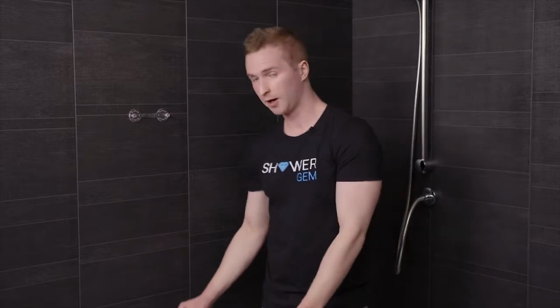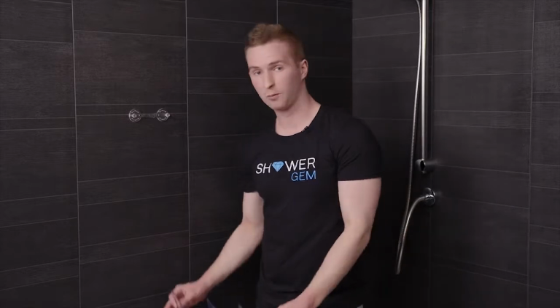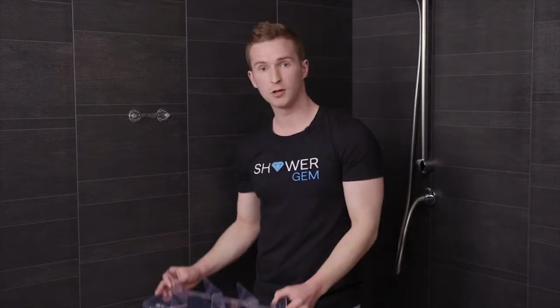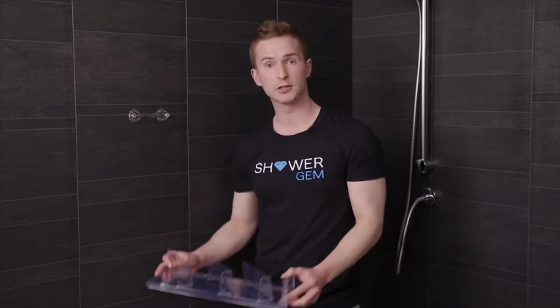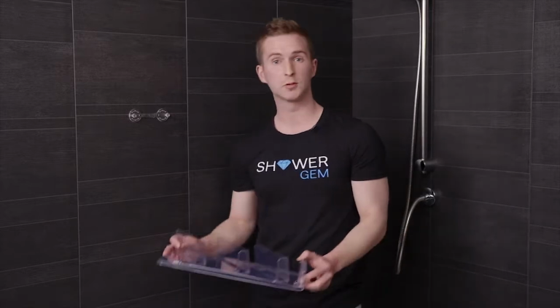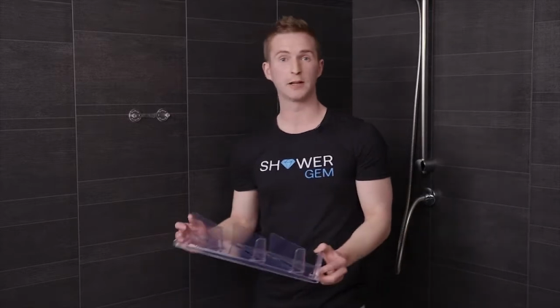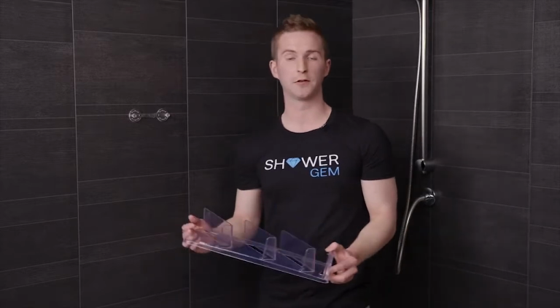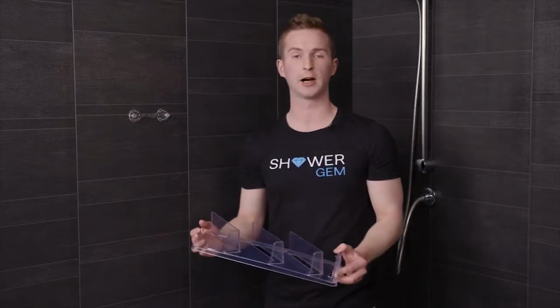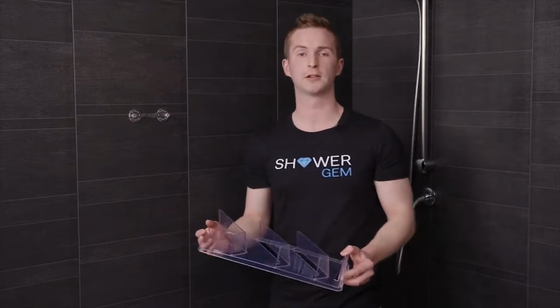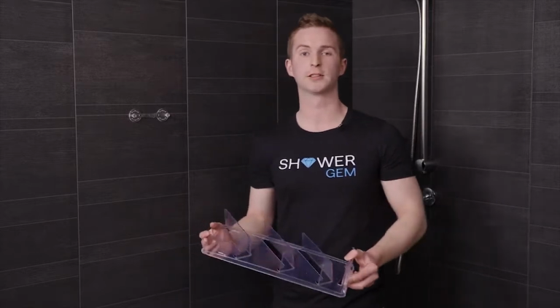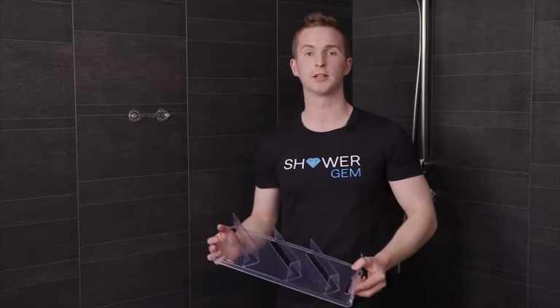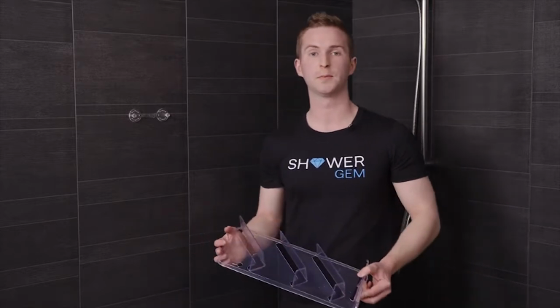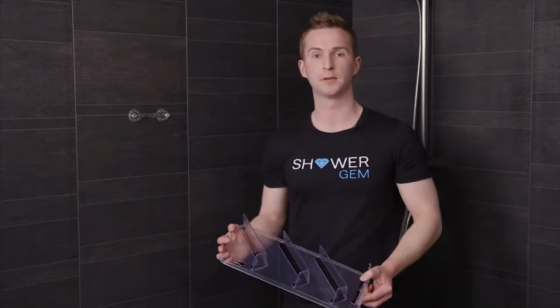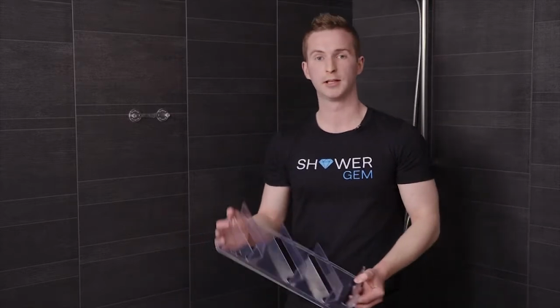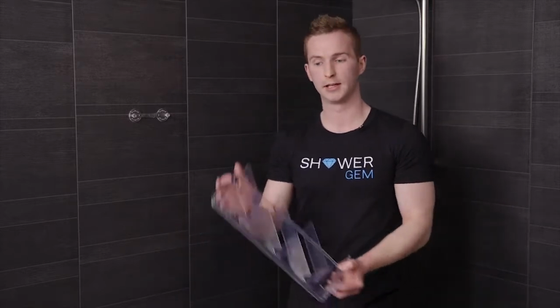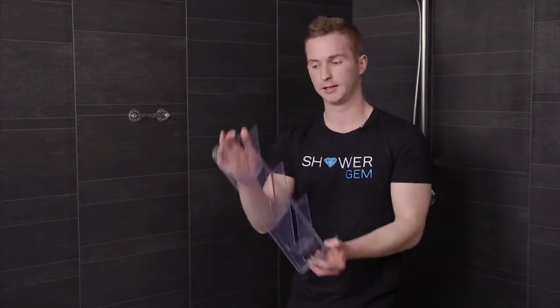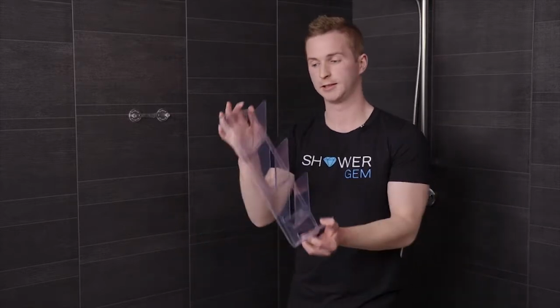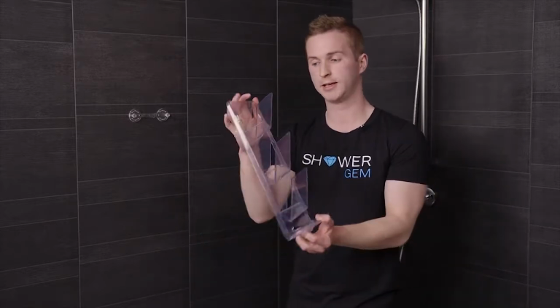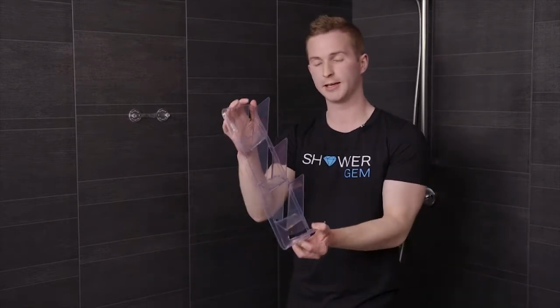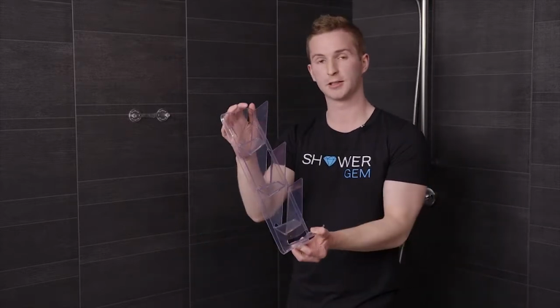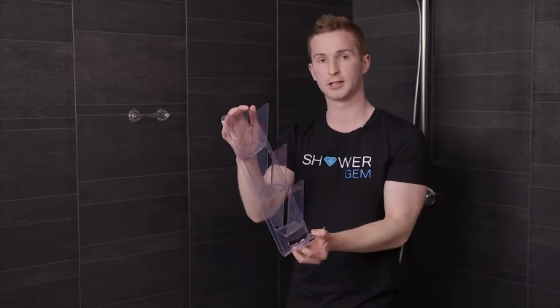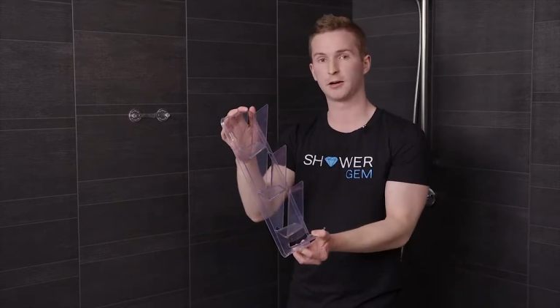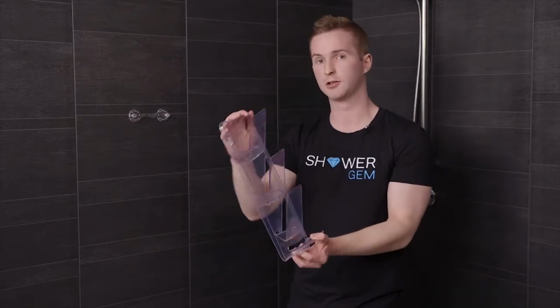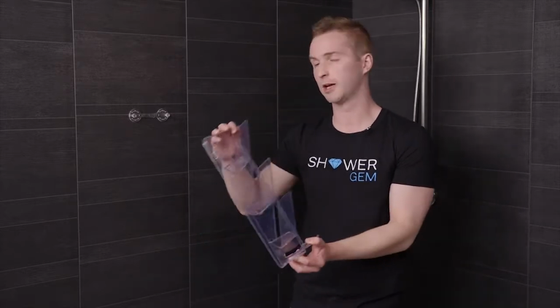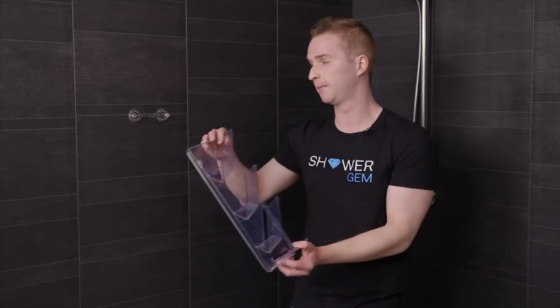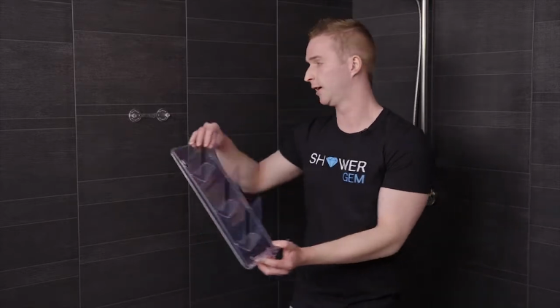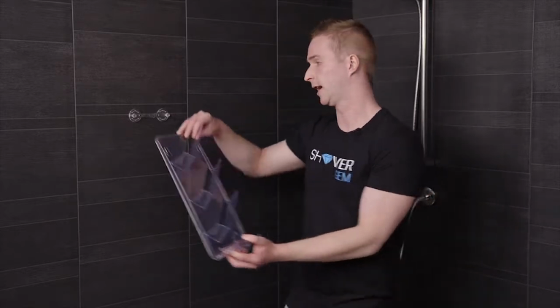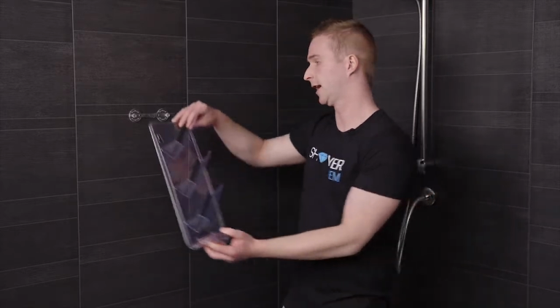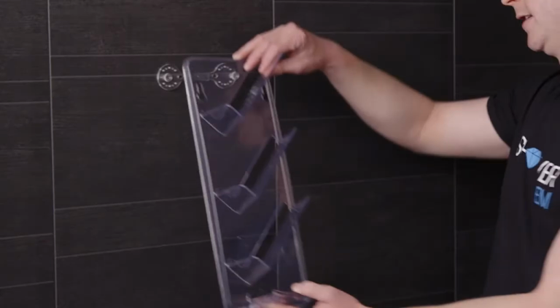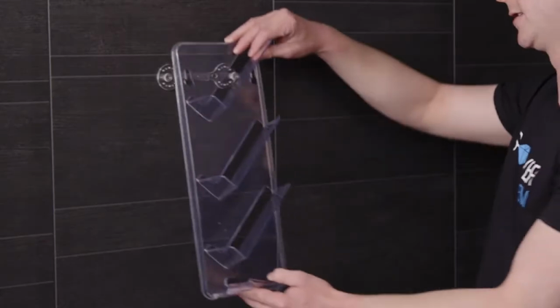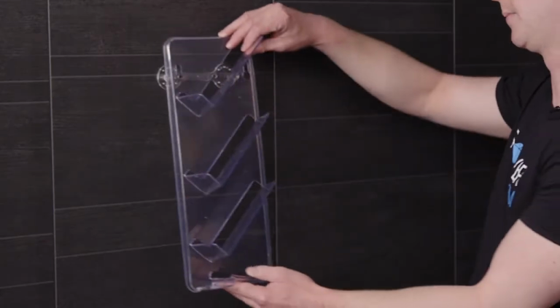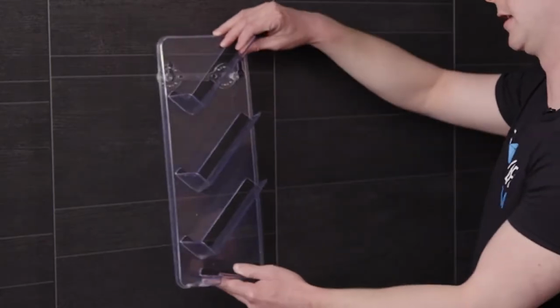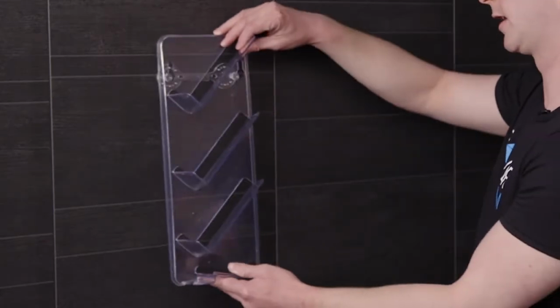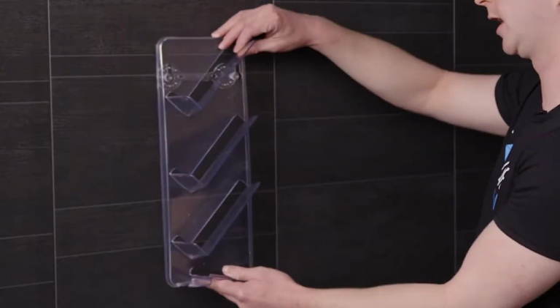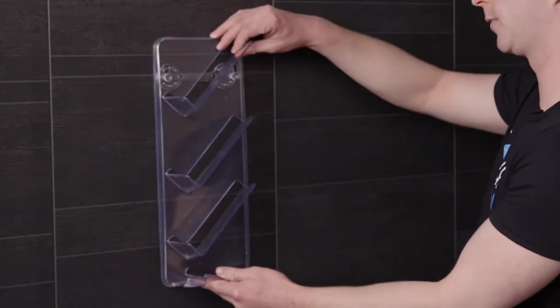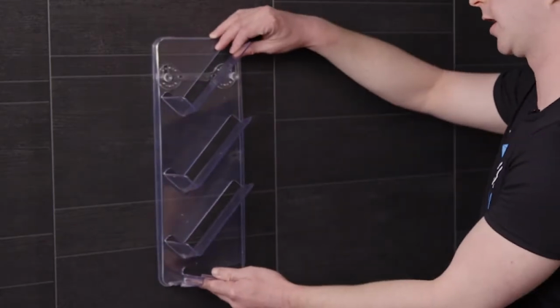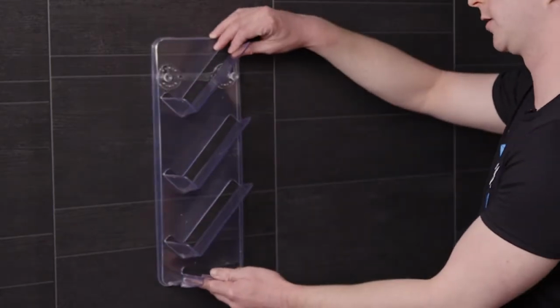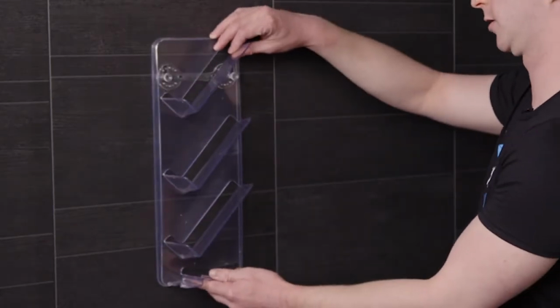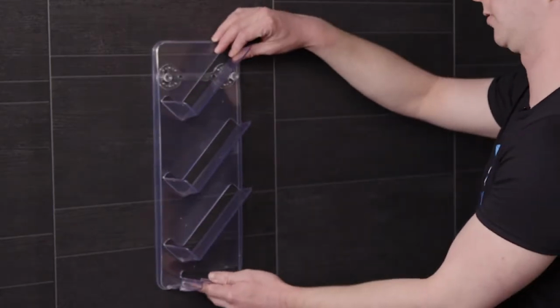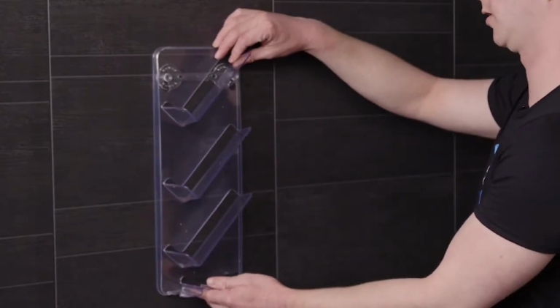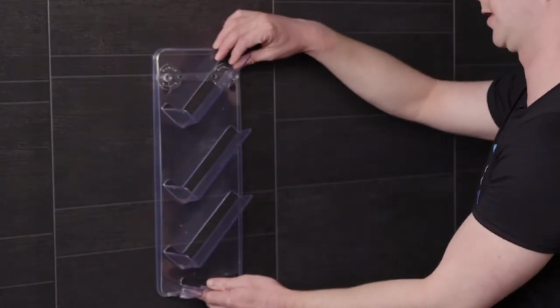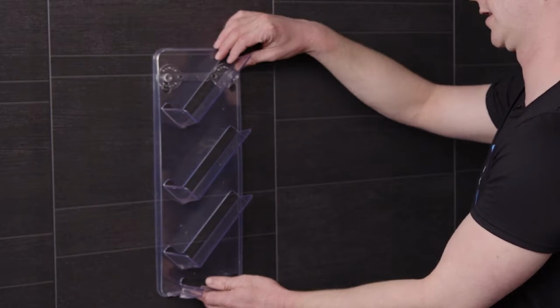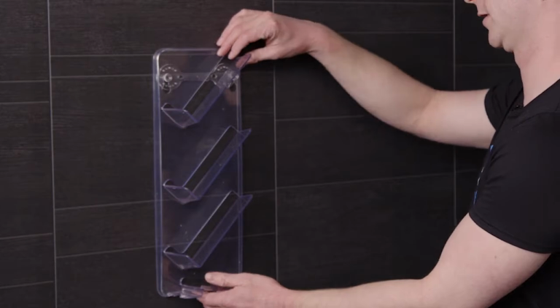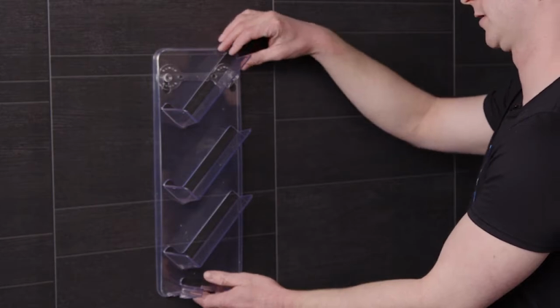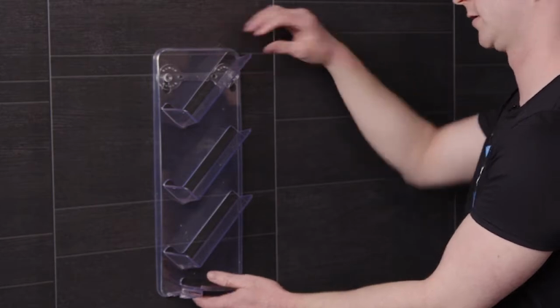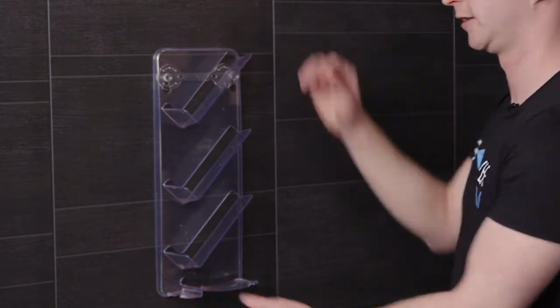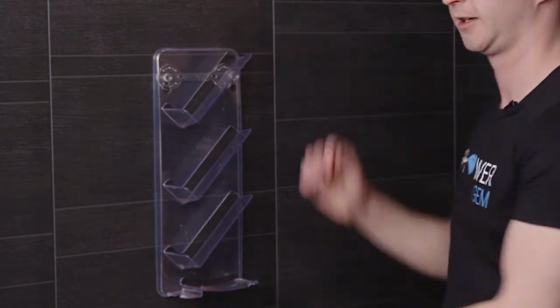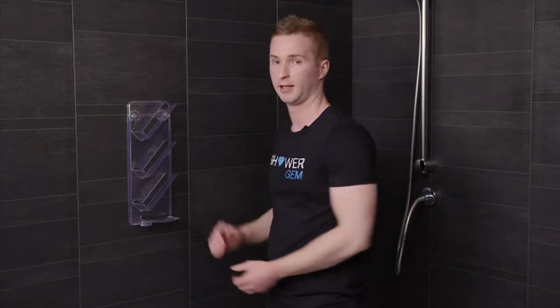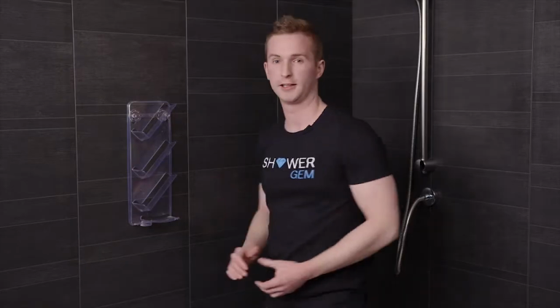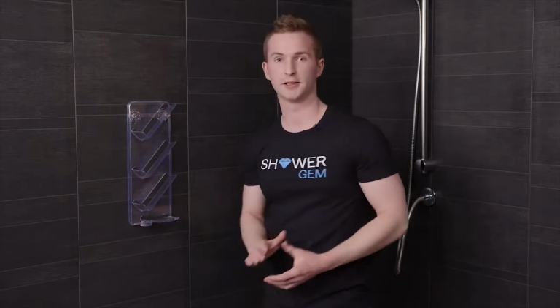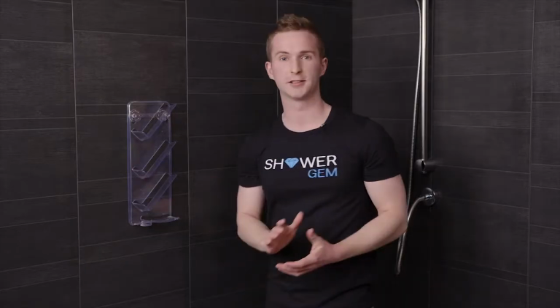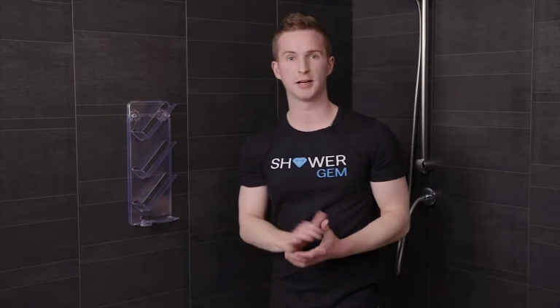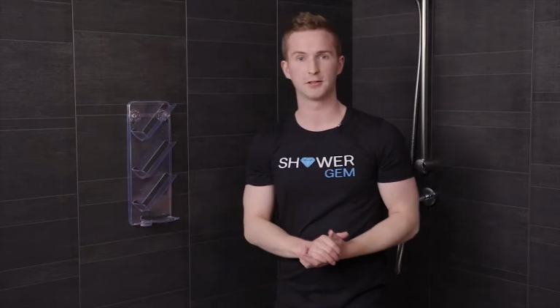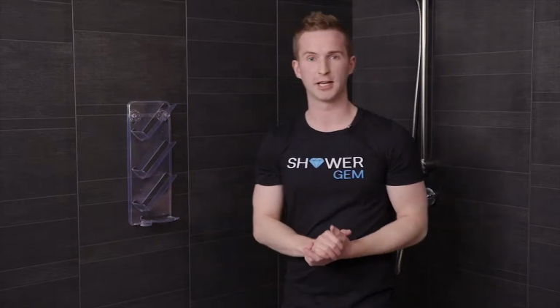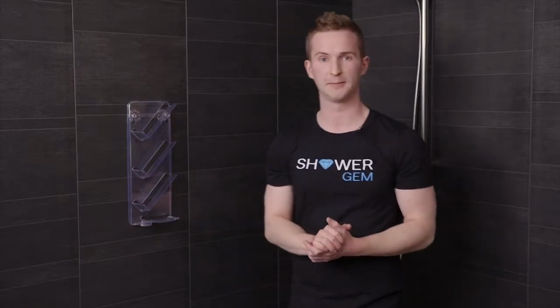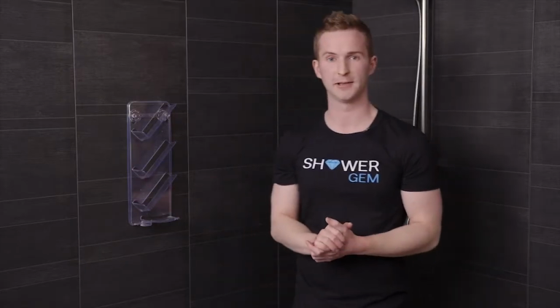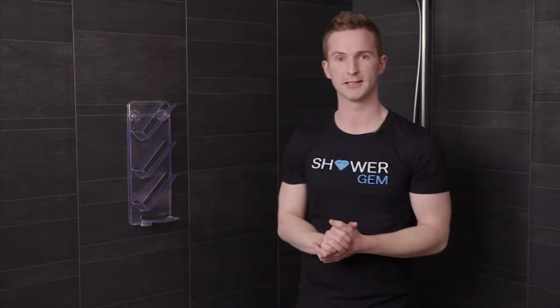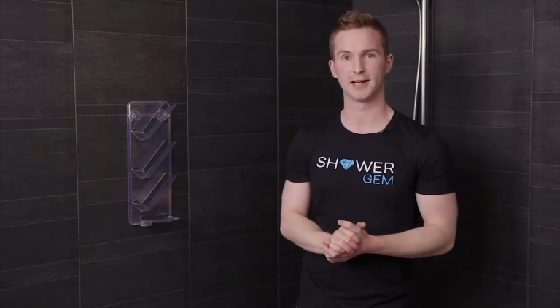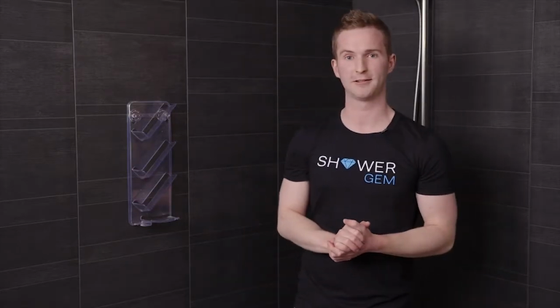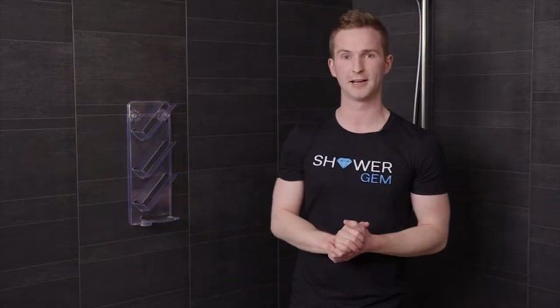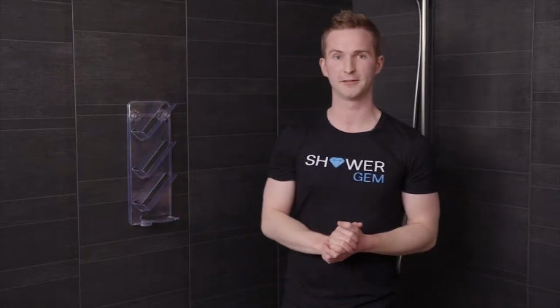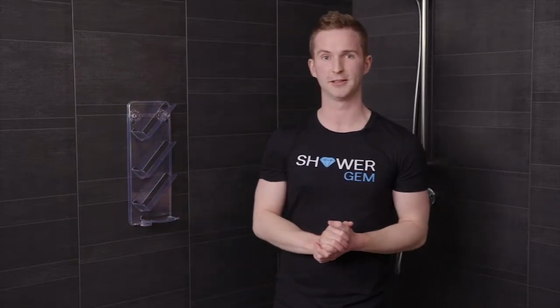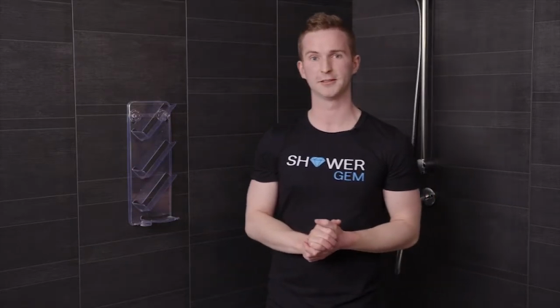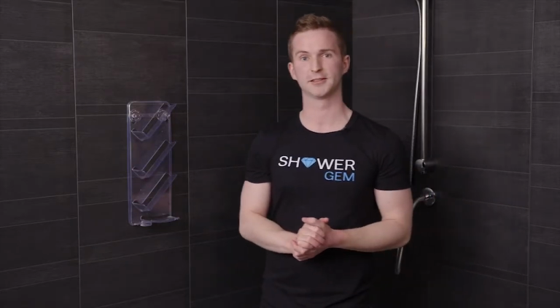Once the 24 hours is up, you take your shower gem and you simply clip it onto your wall bracket. Your shower gem is now ready for use.